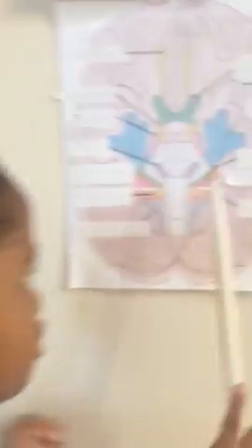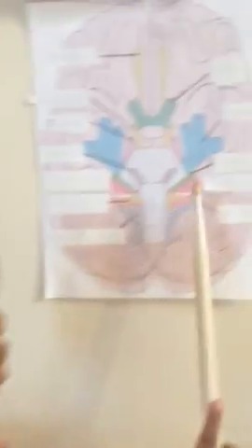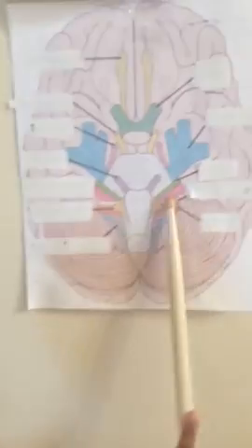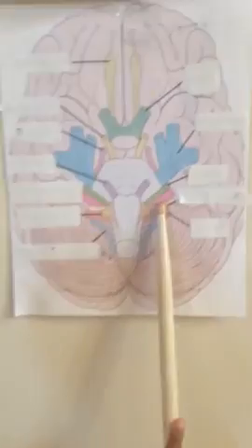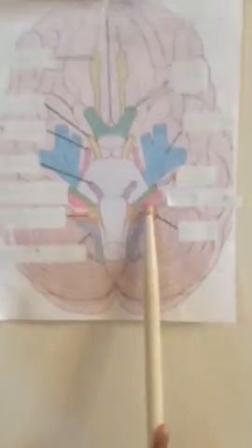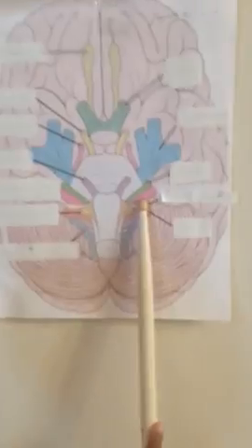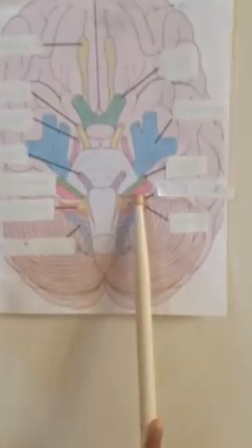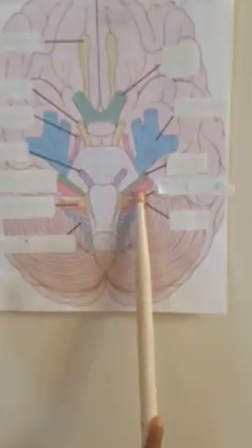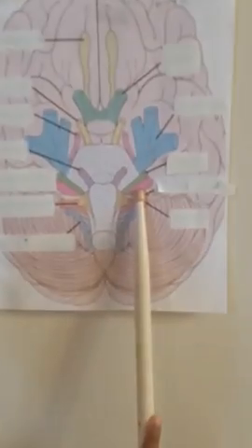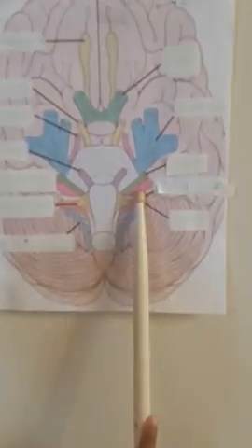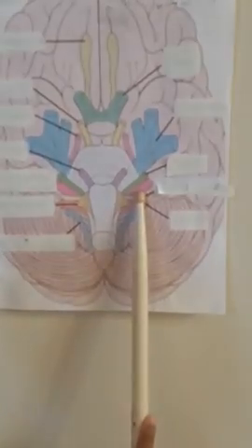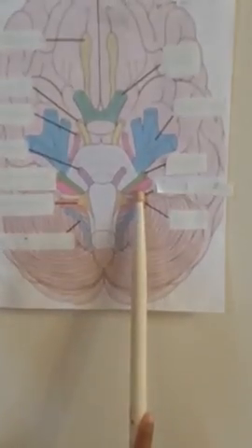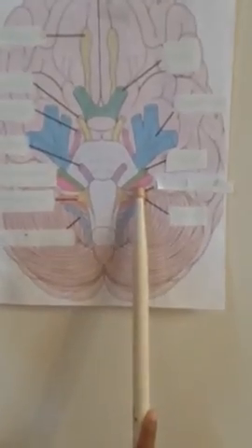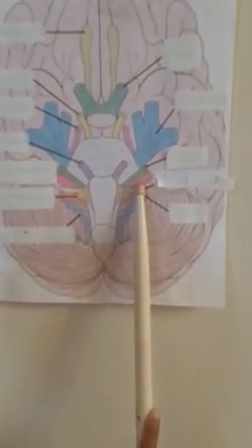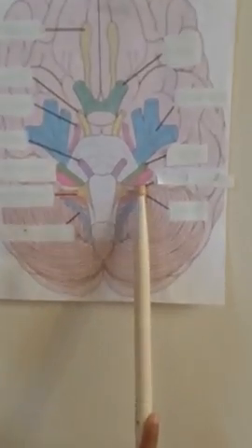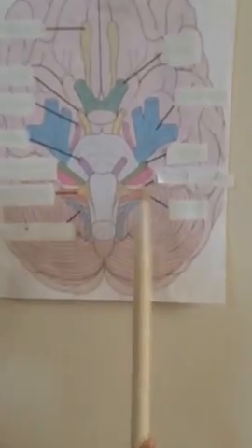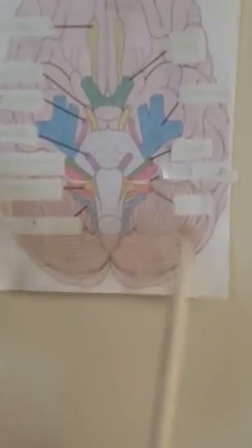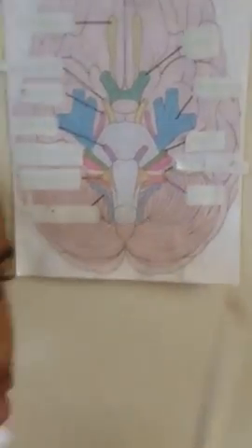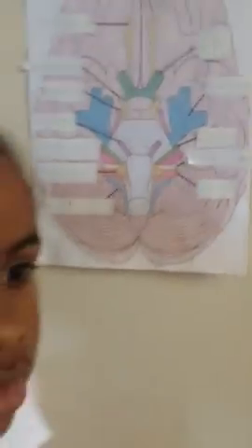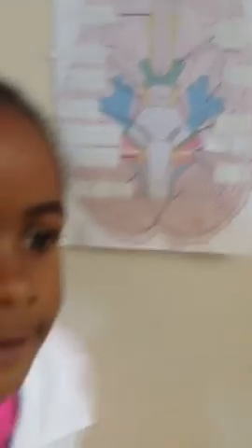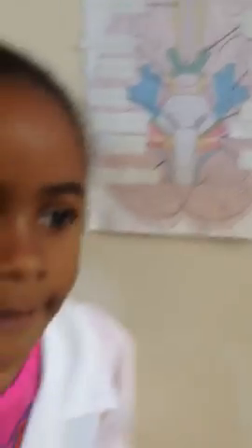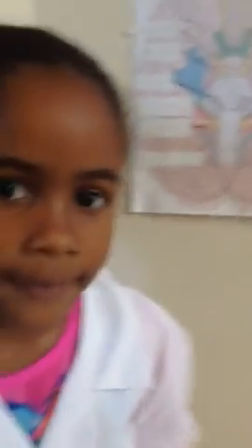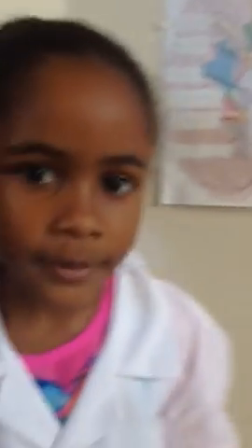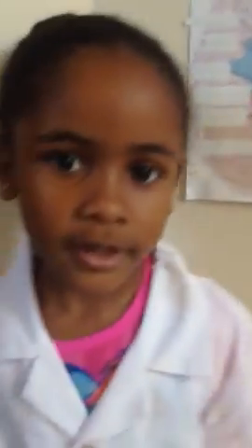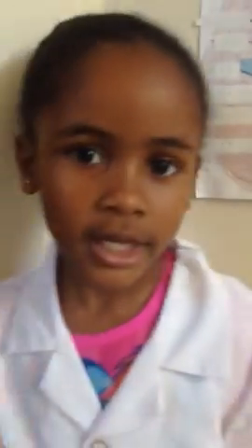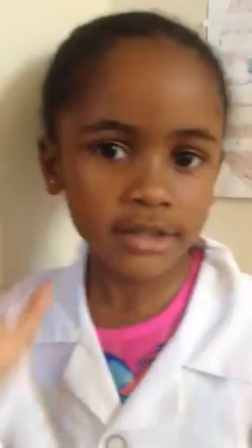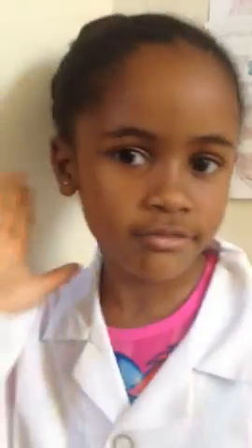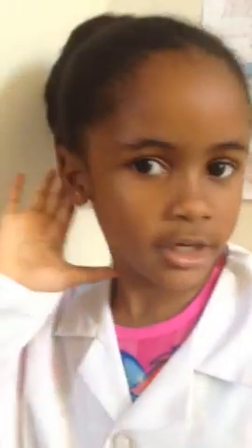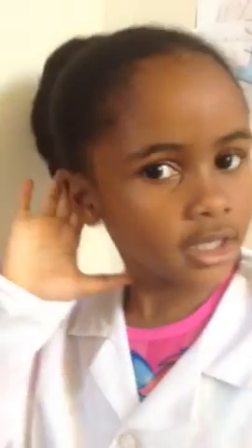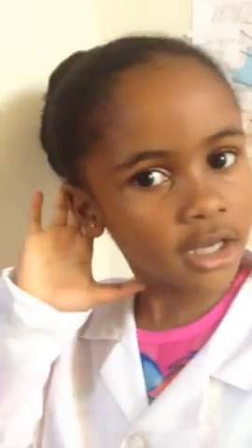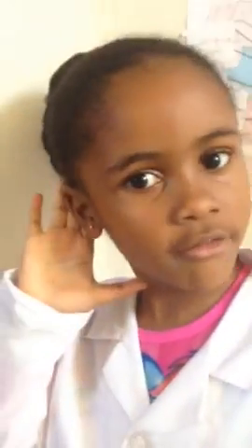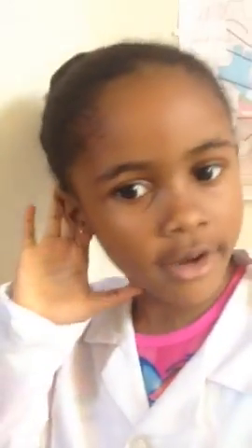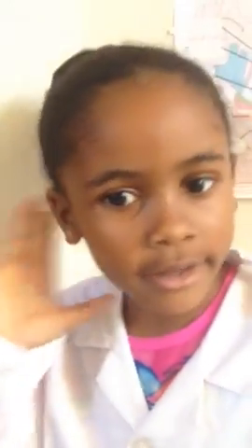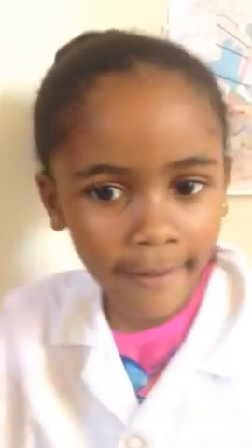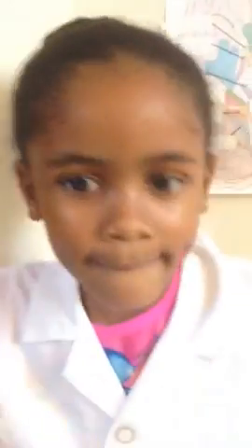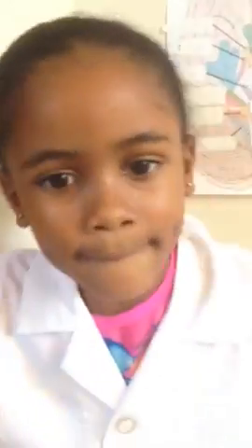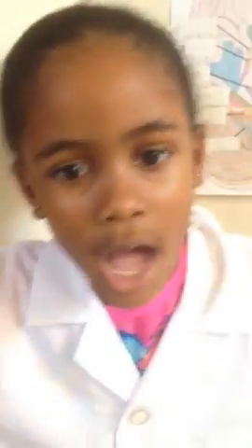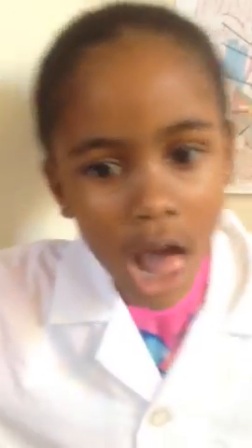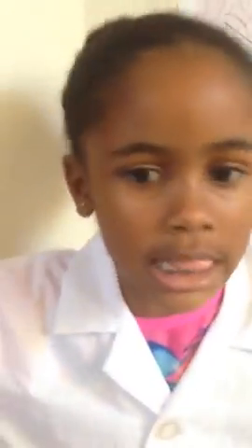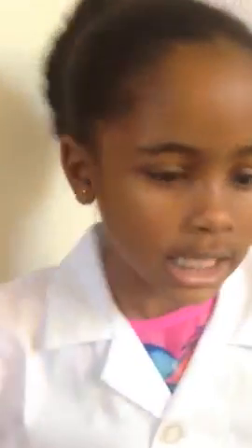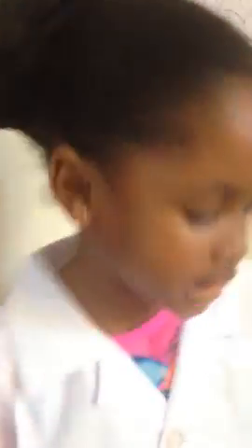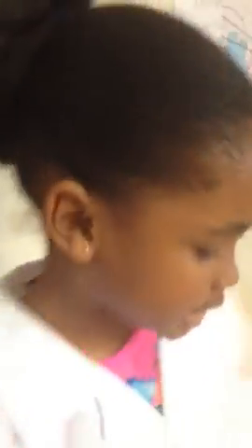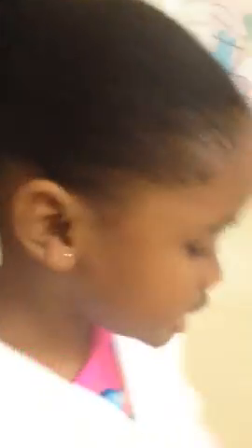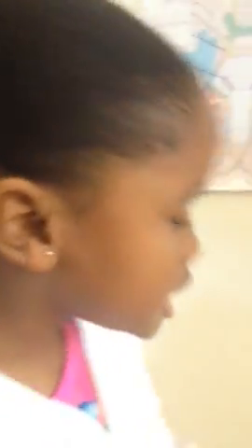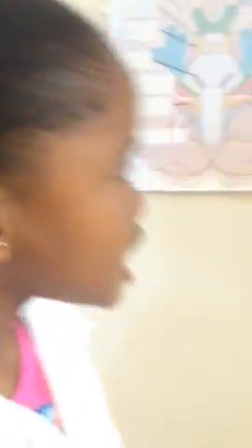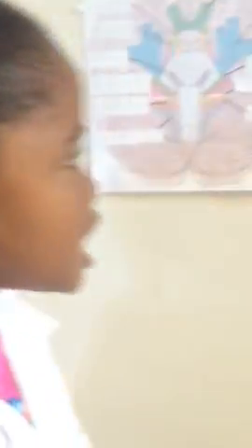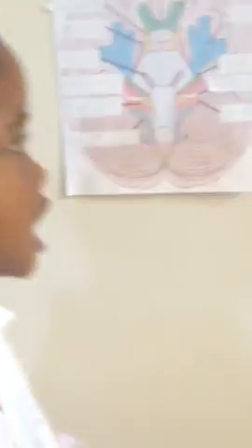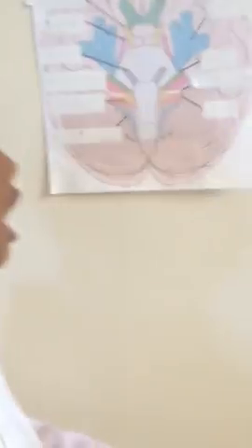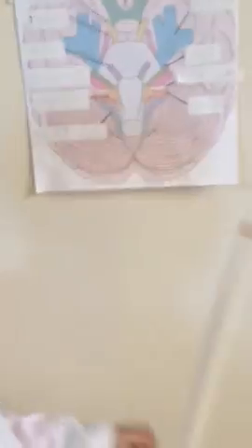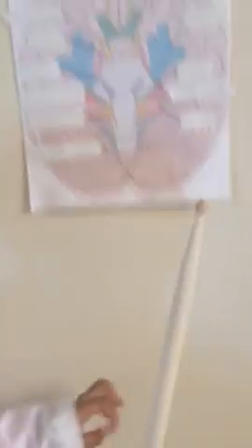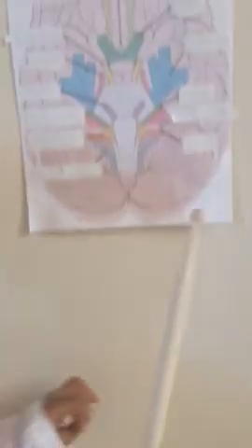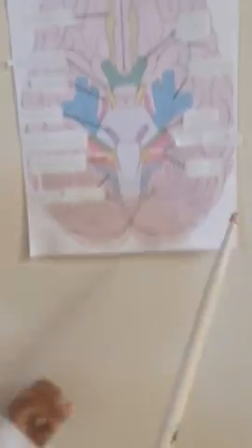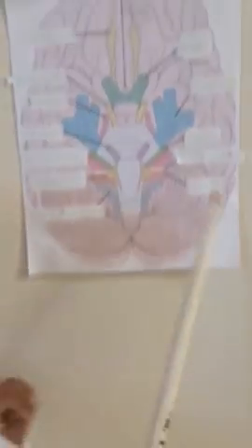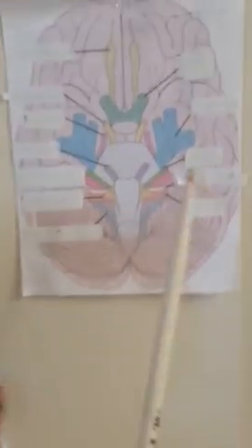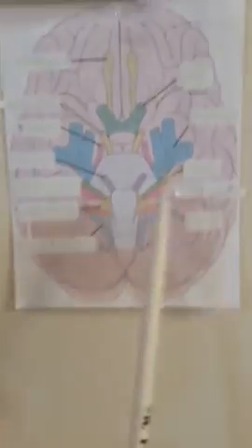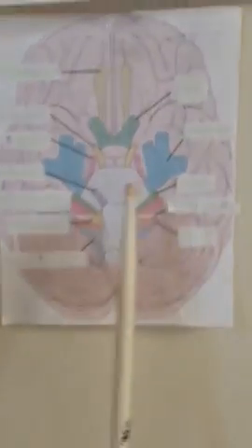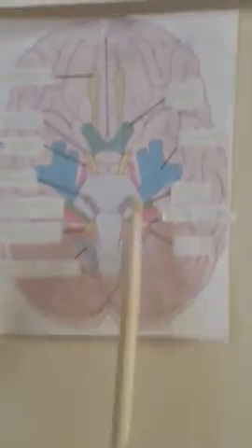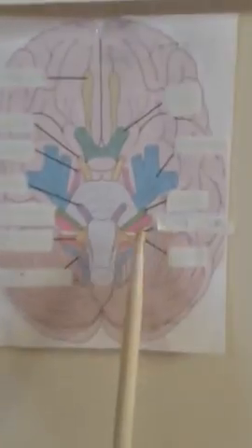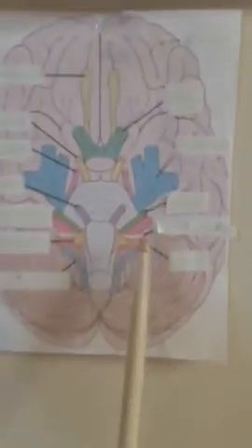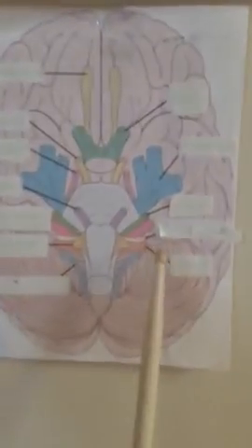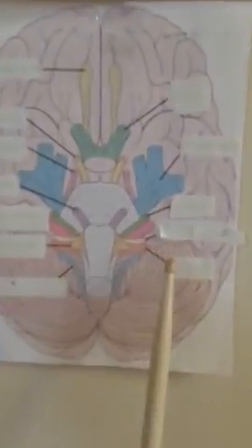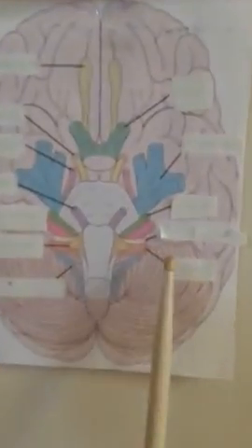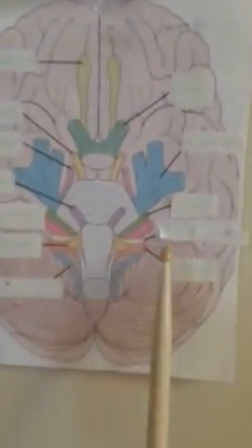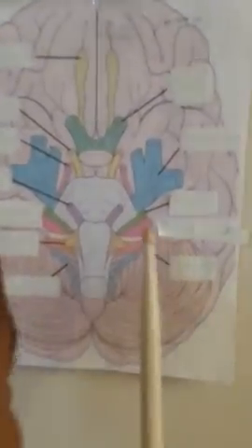This is the vestibulocochlear. It's for hearing and balance.